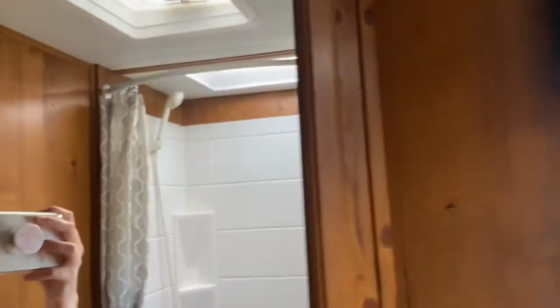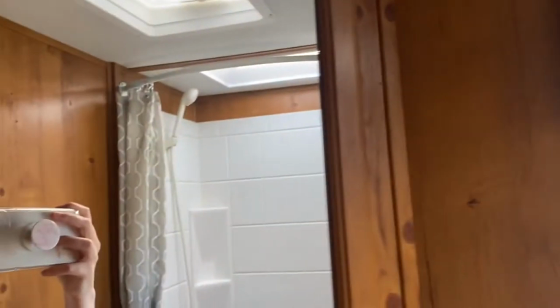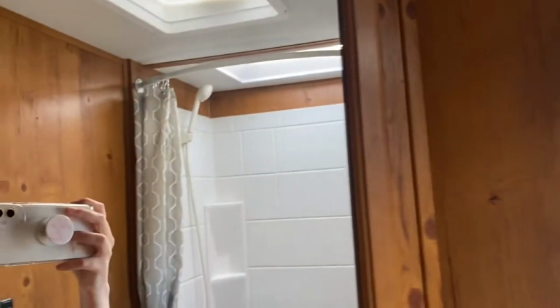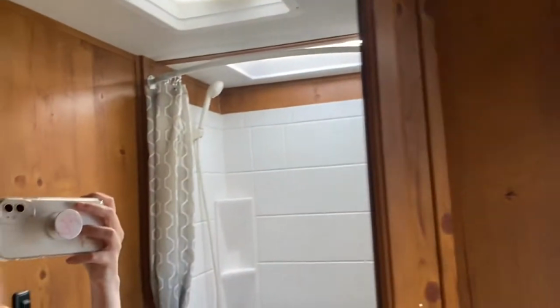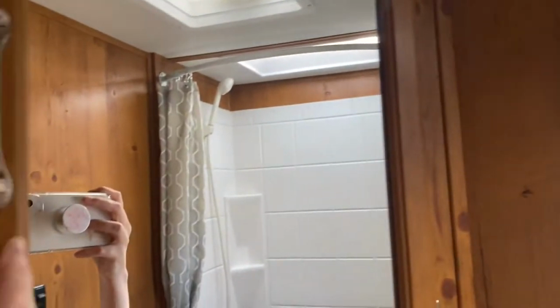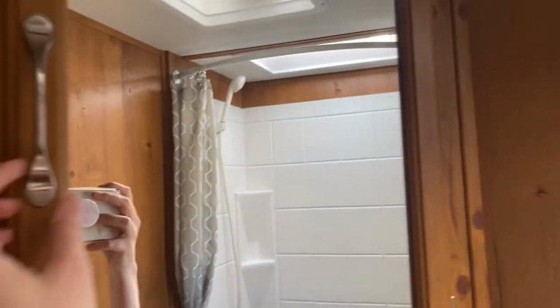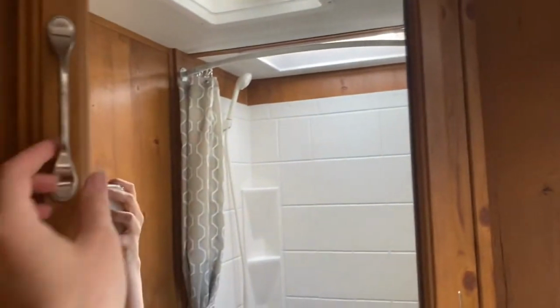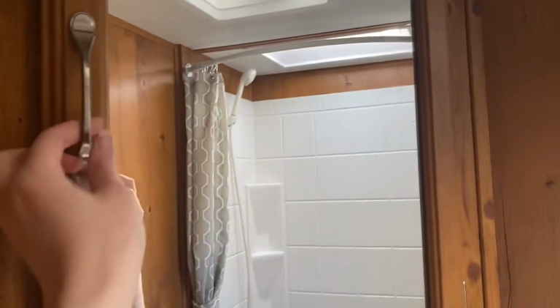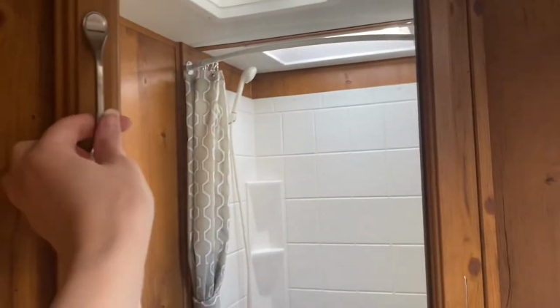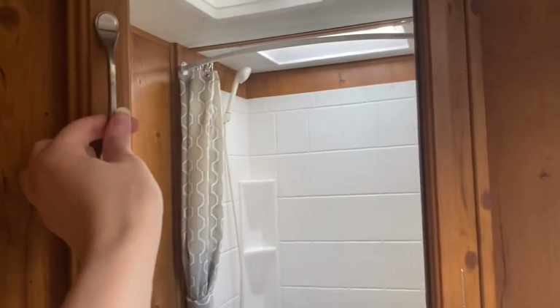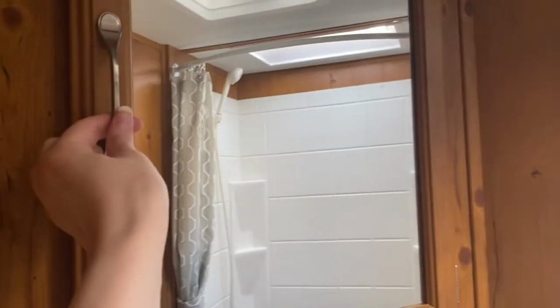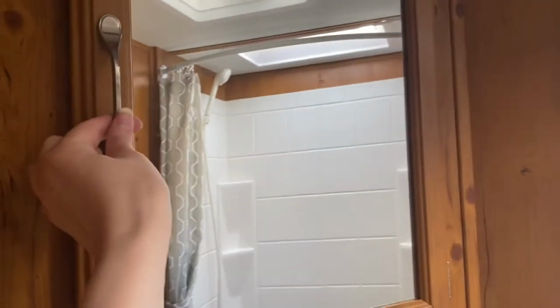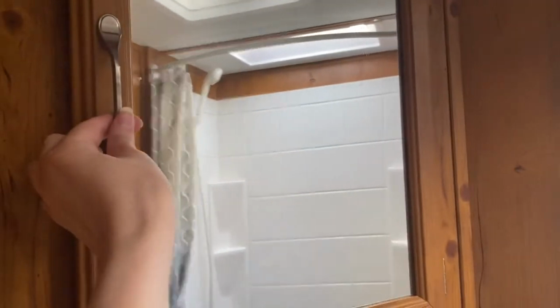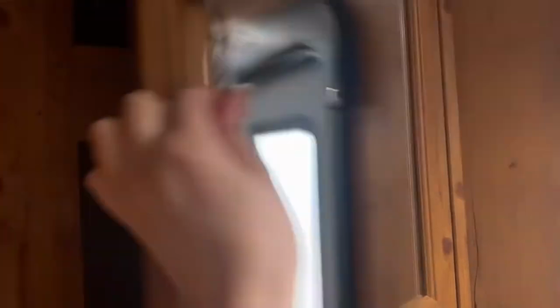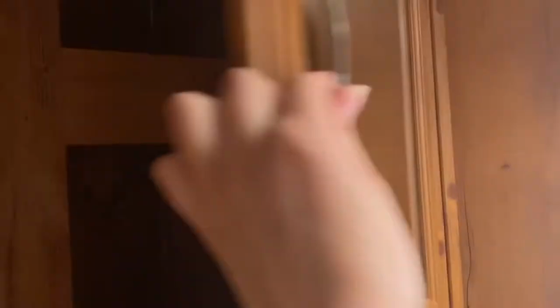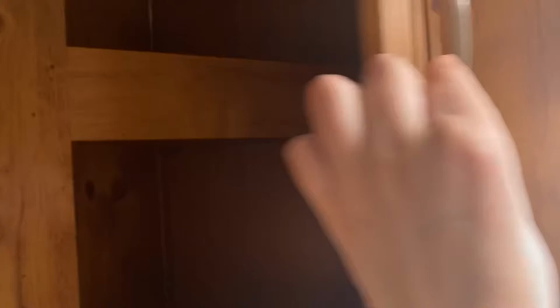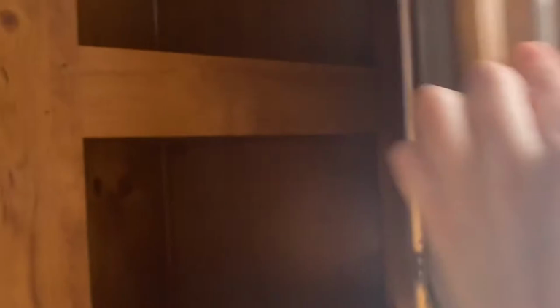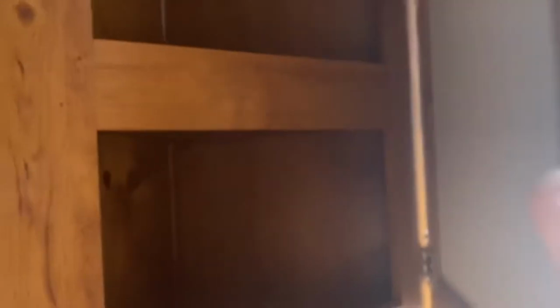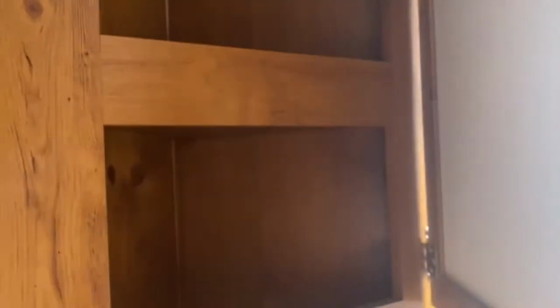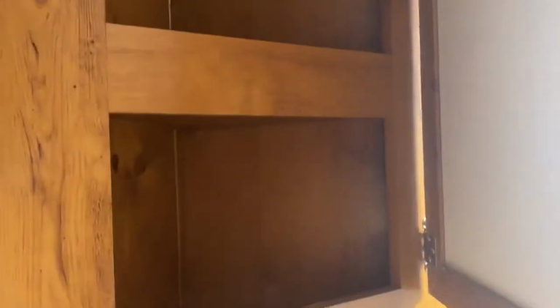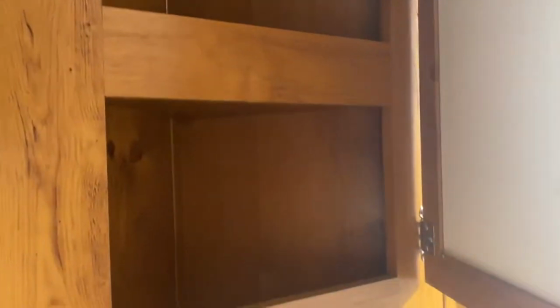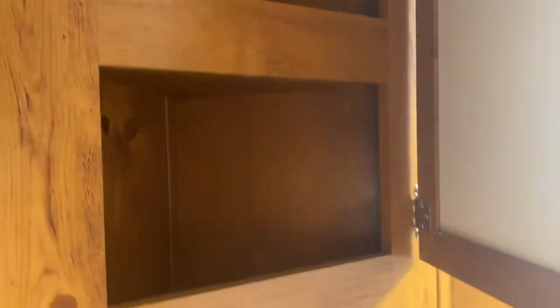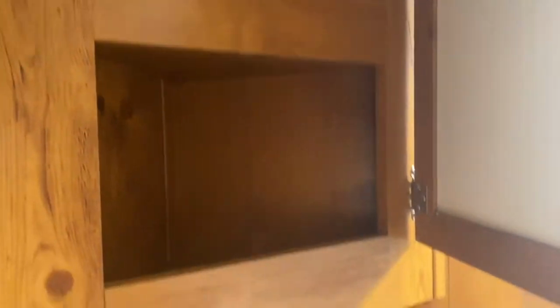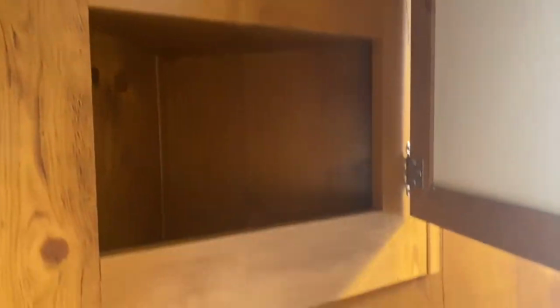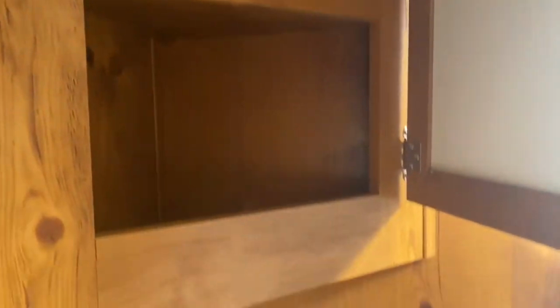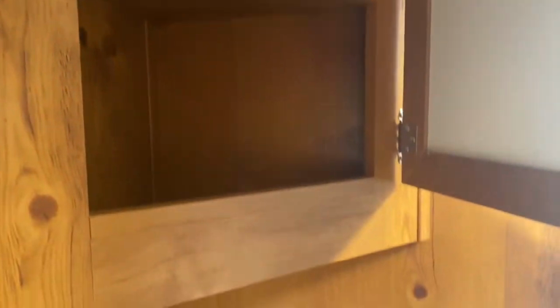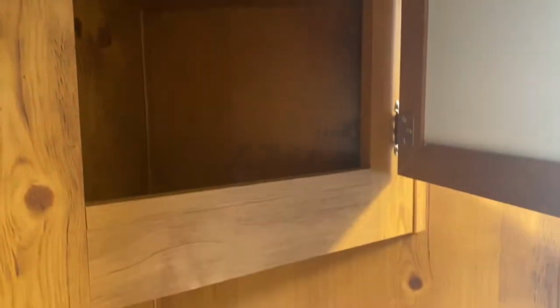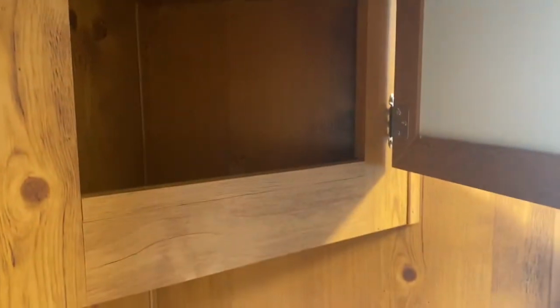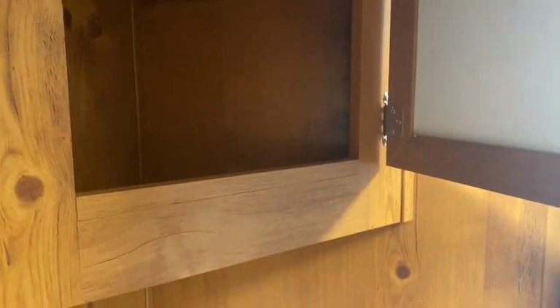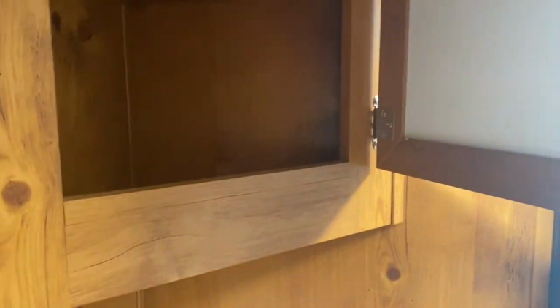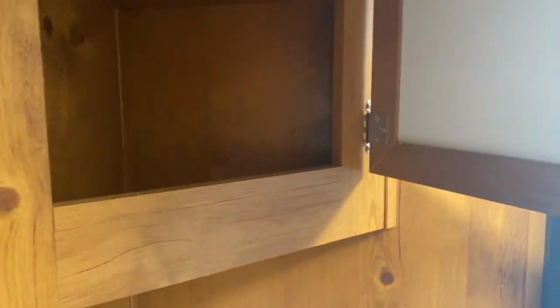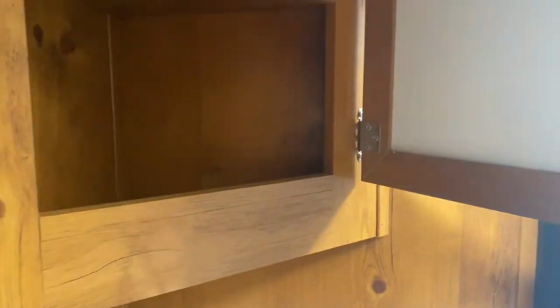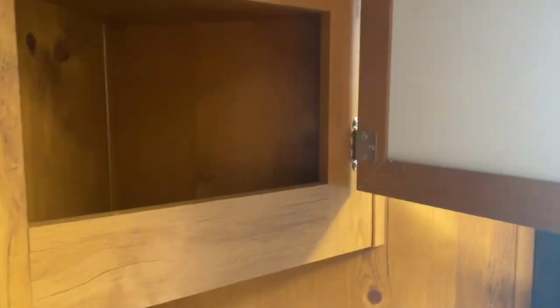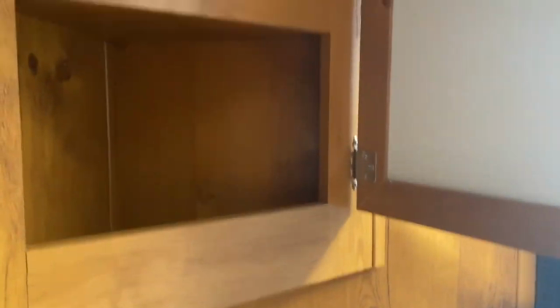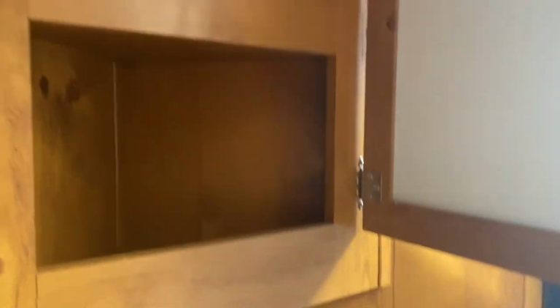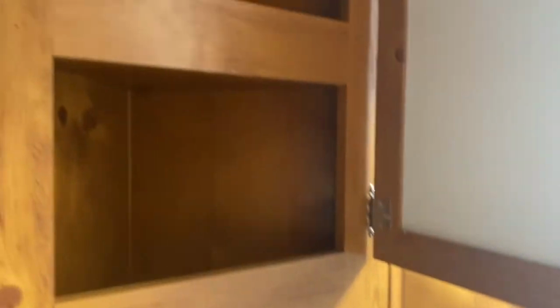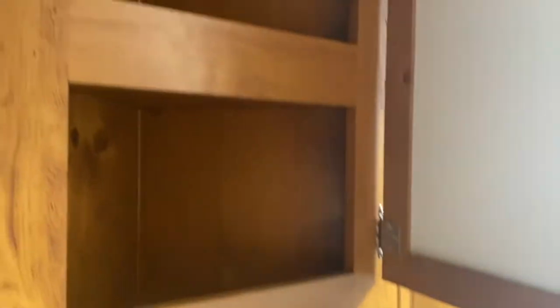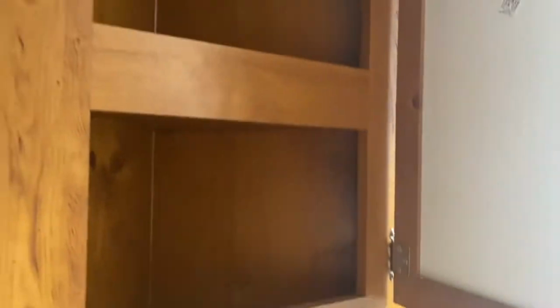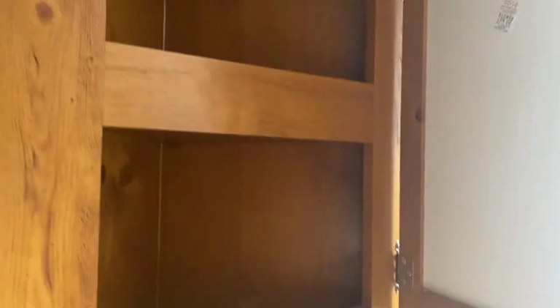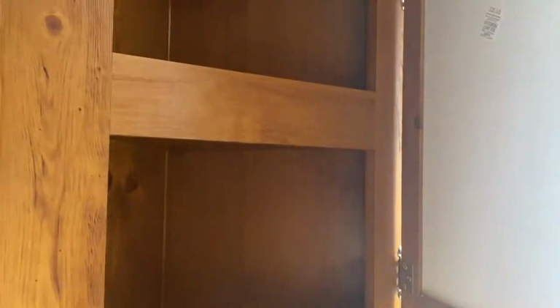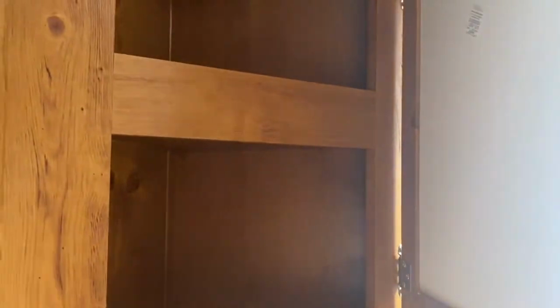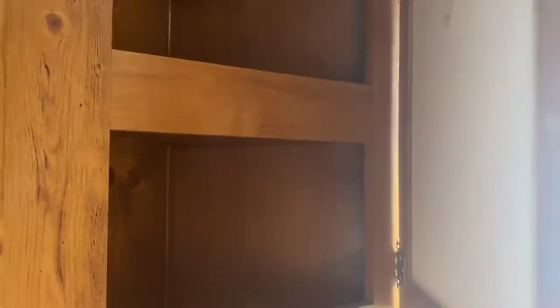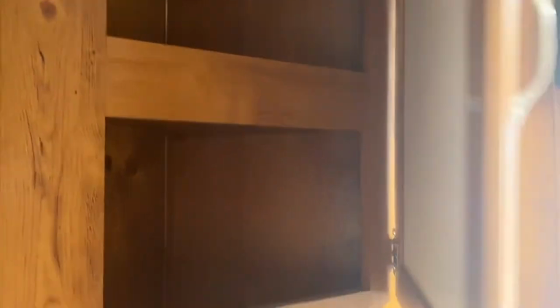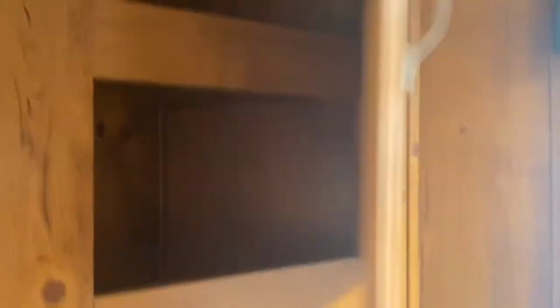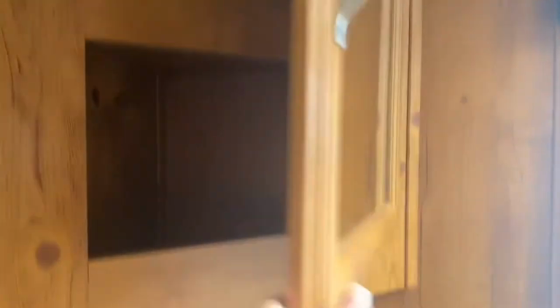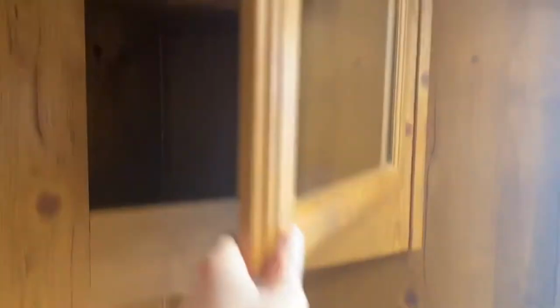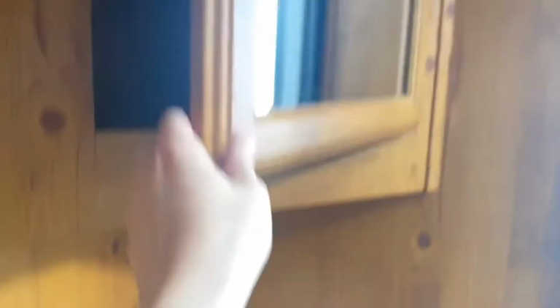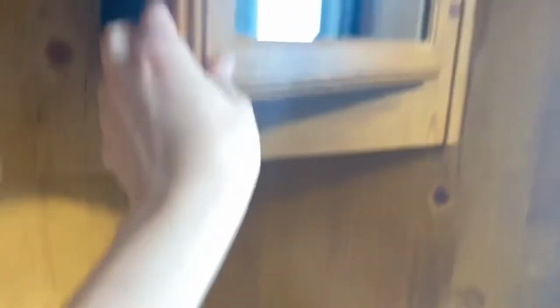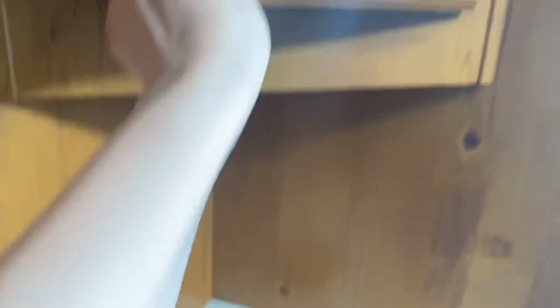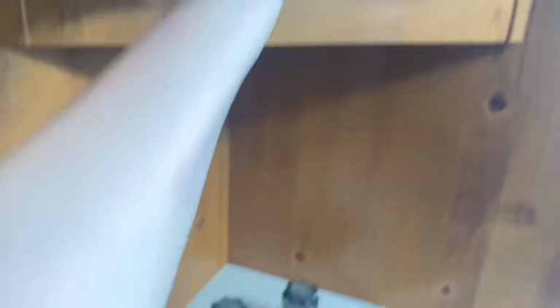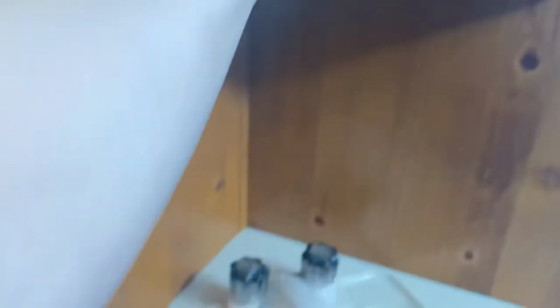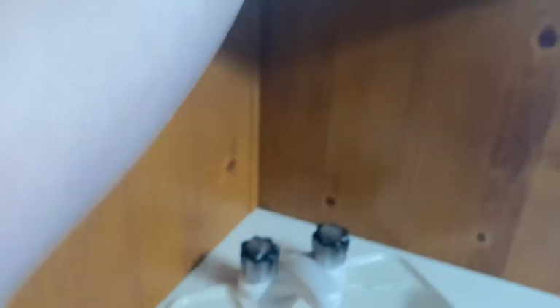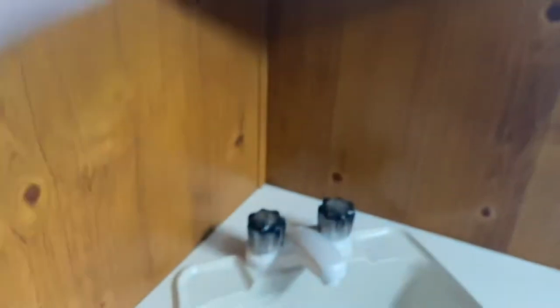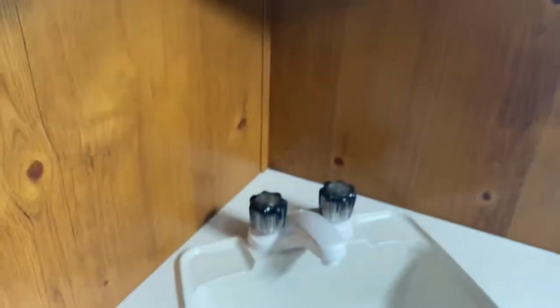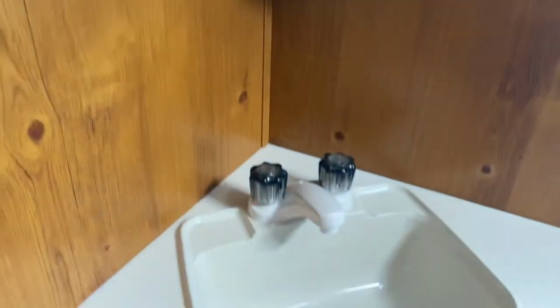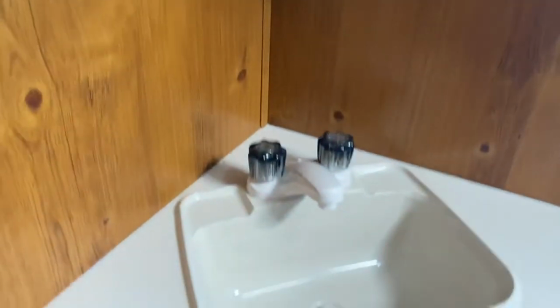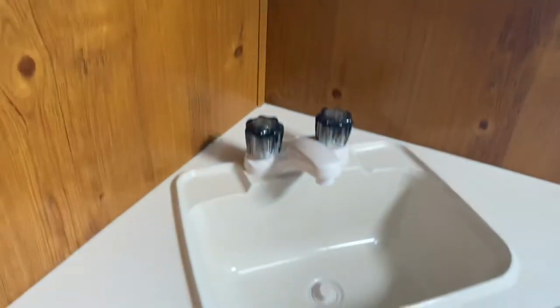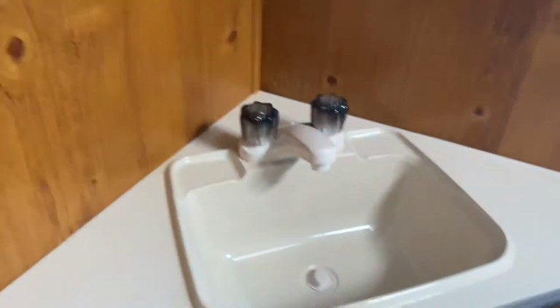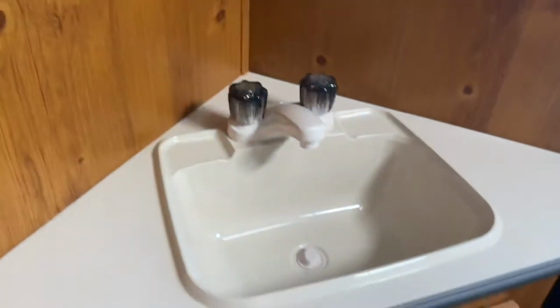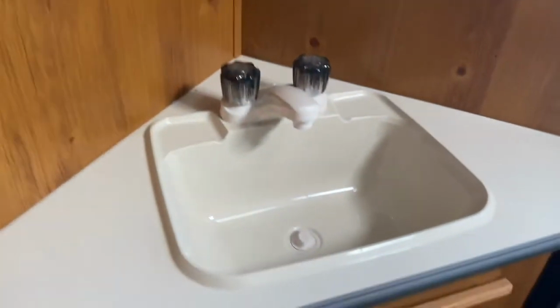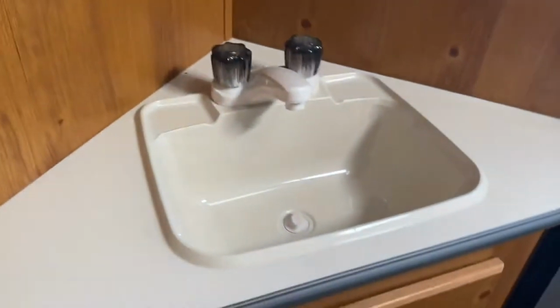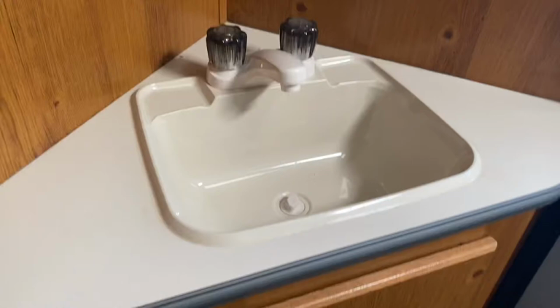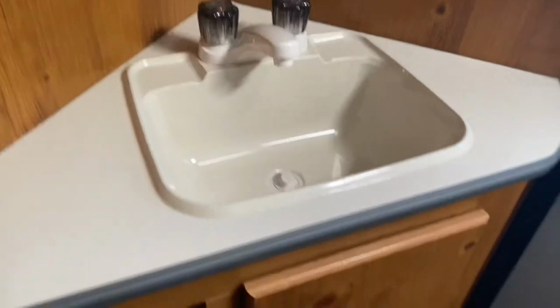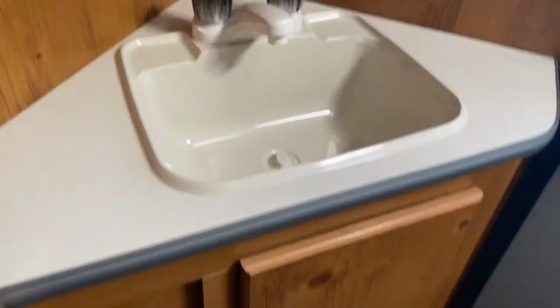Then you have your medicine cabinet as well as a sink with underneath storage.